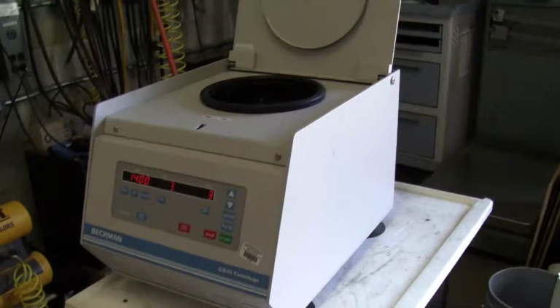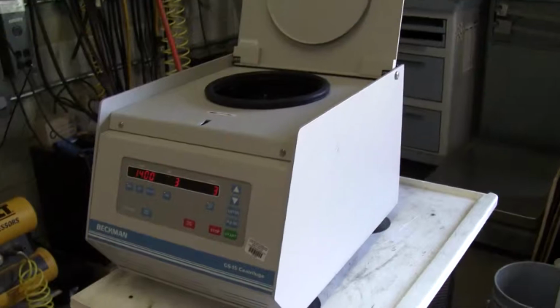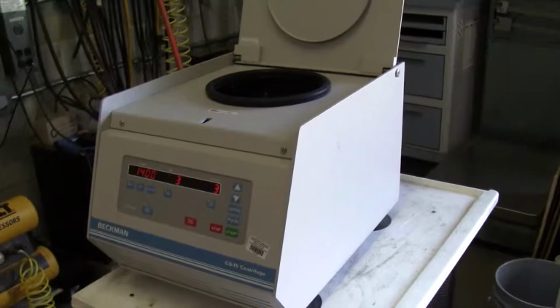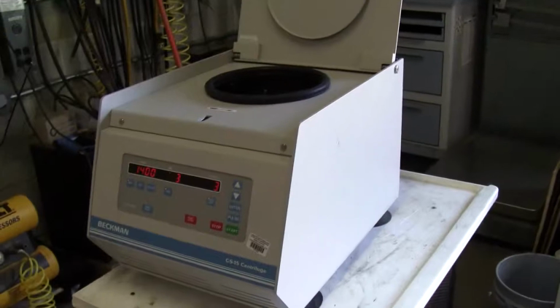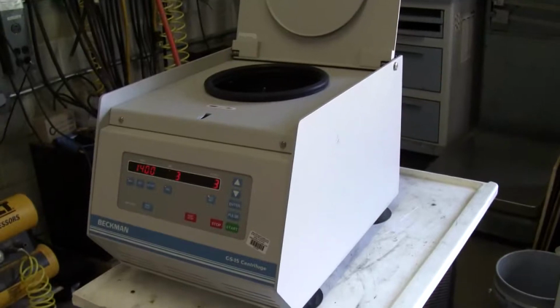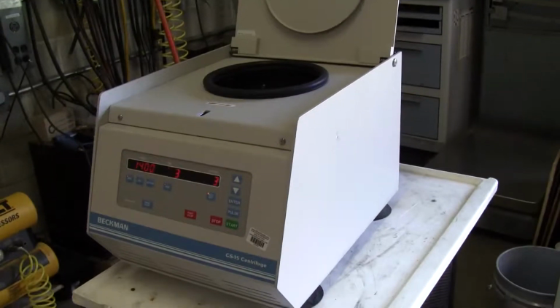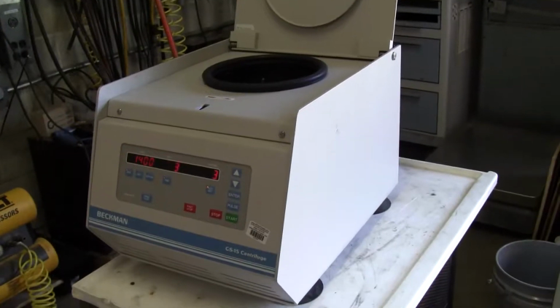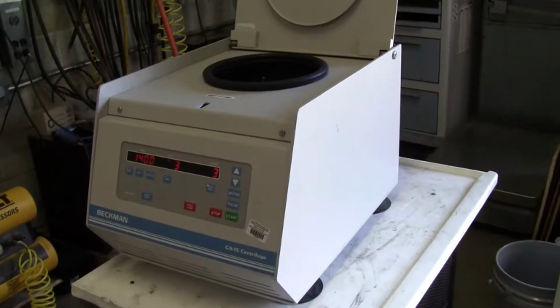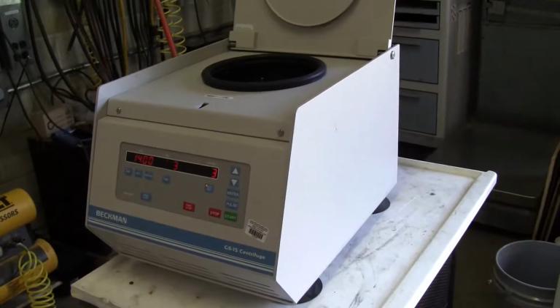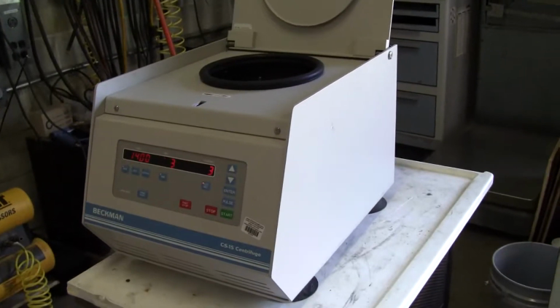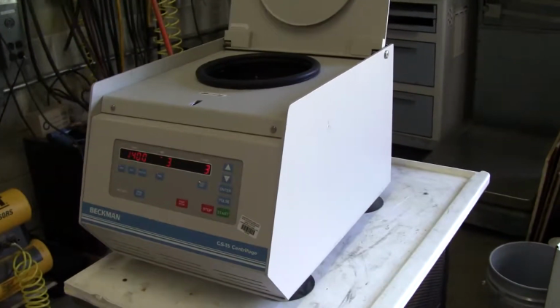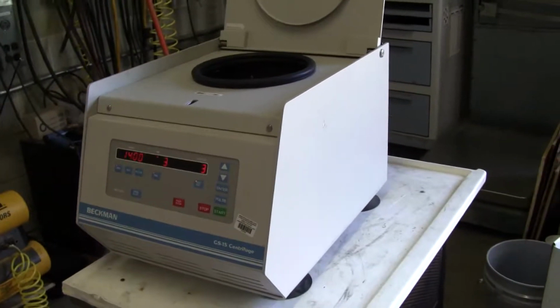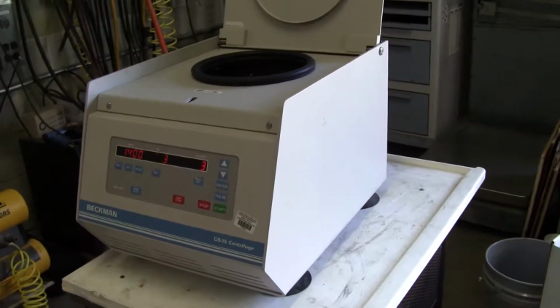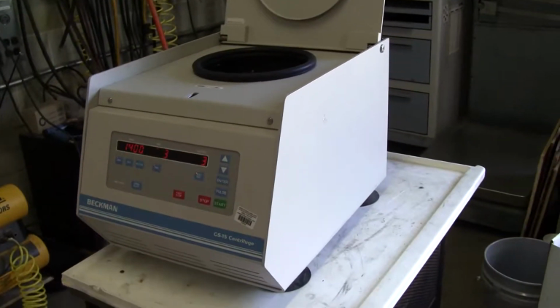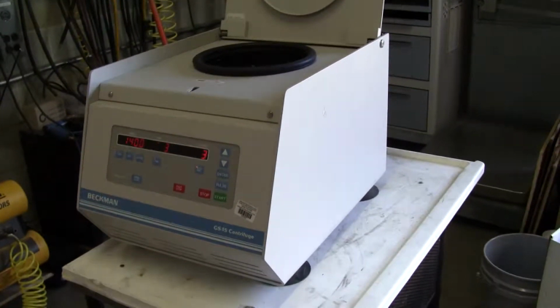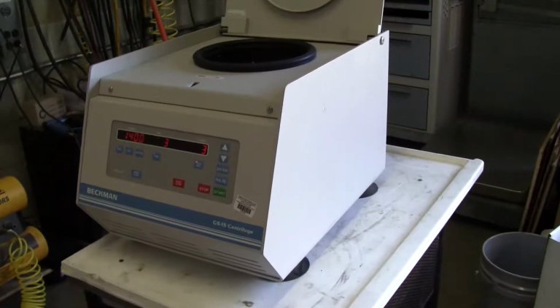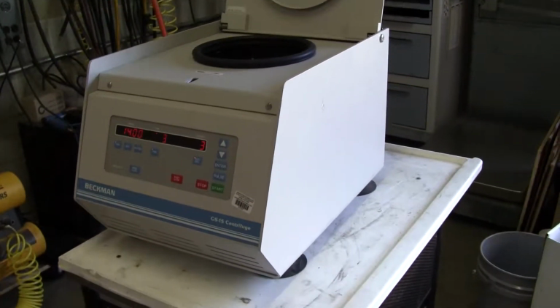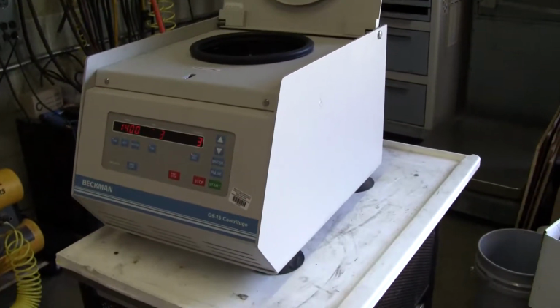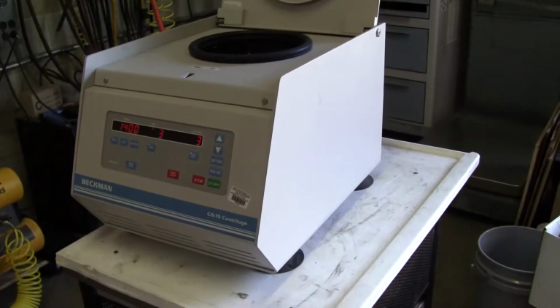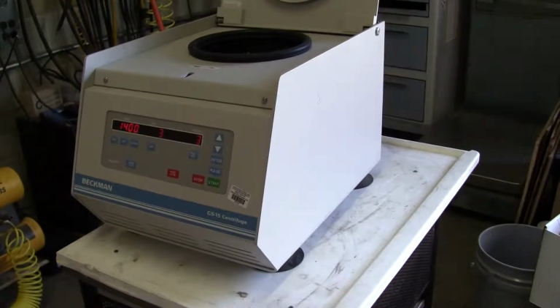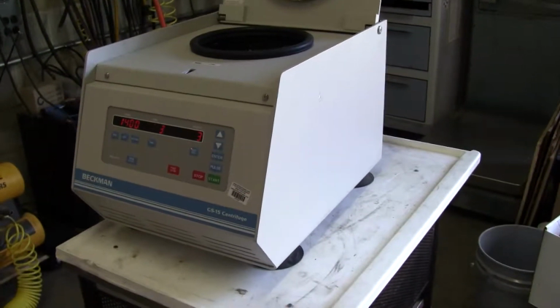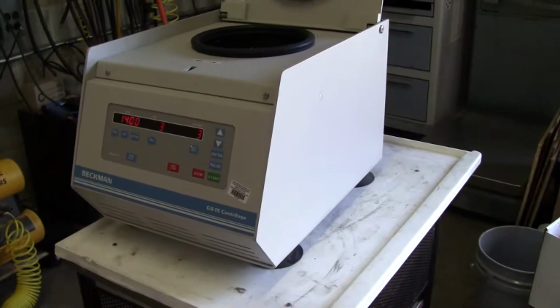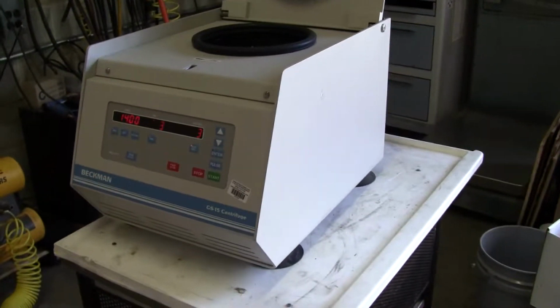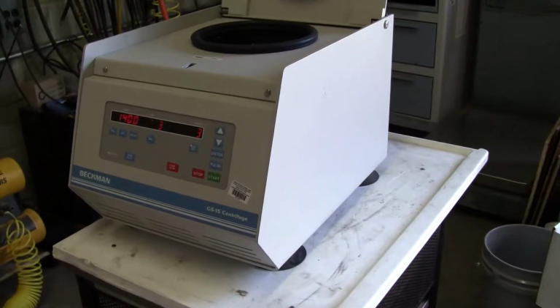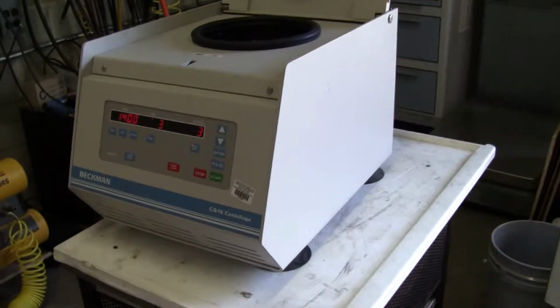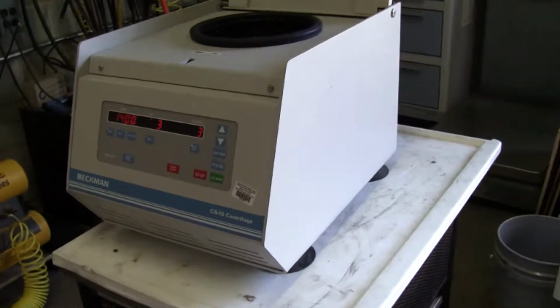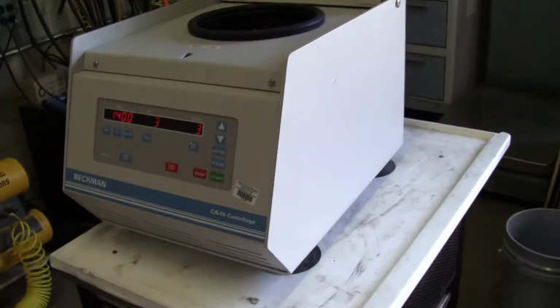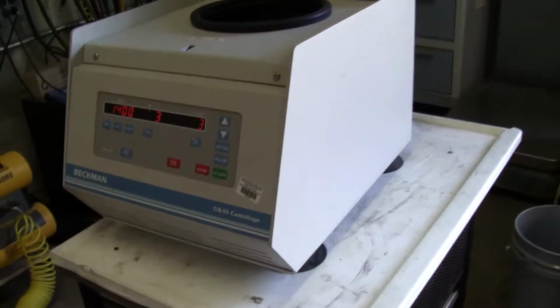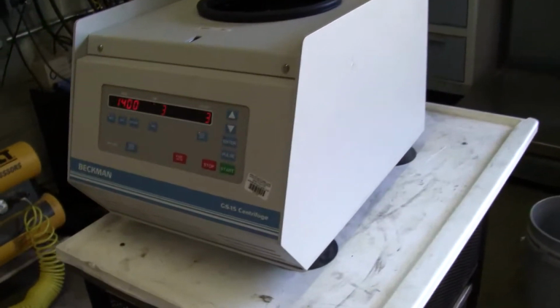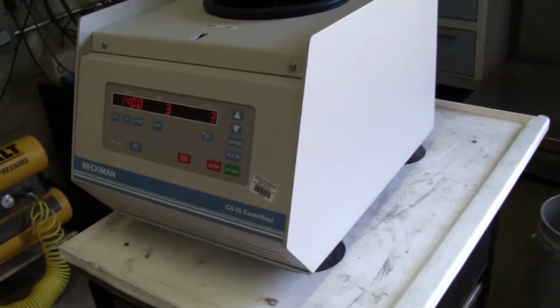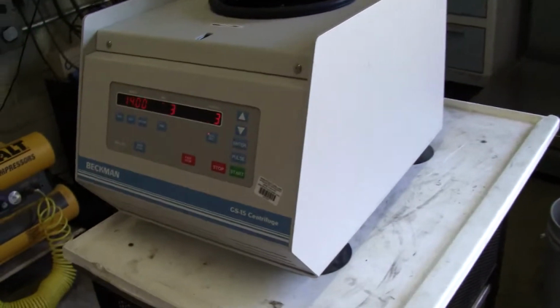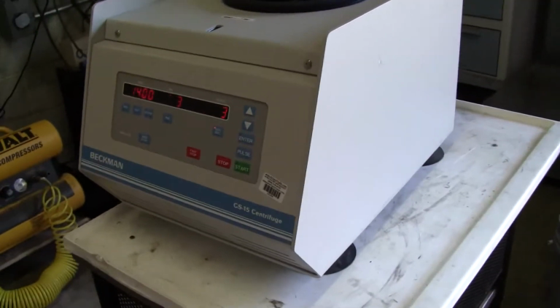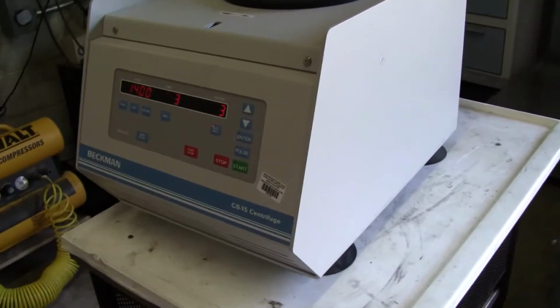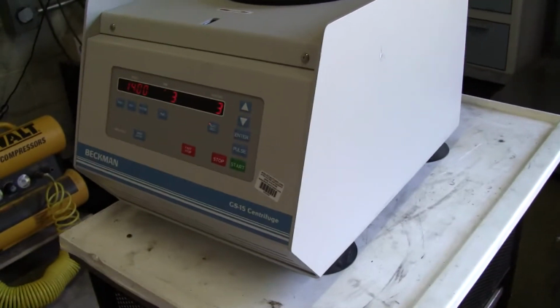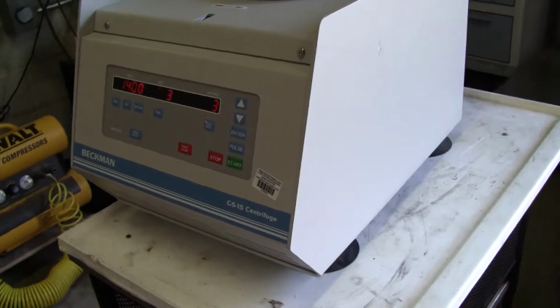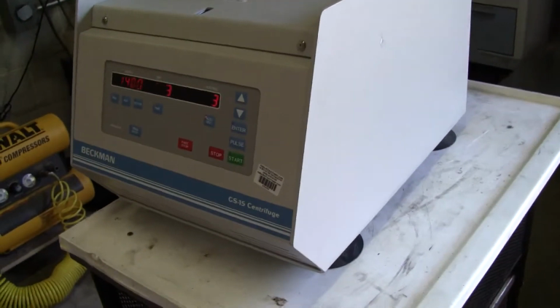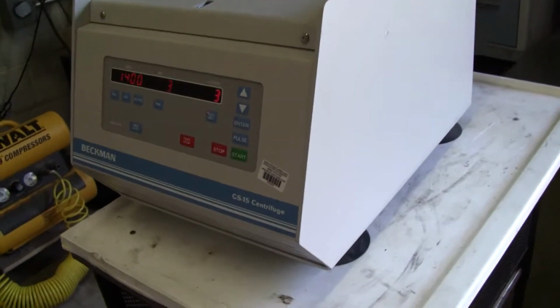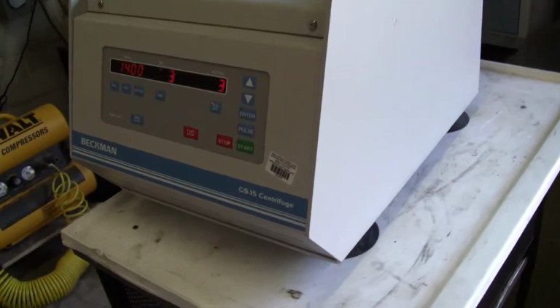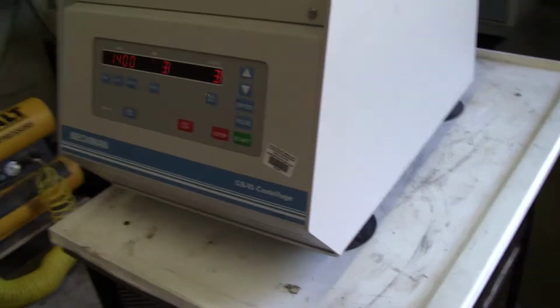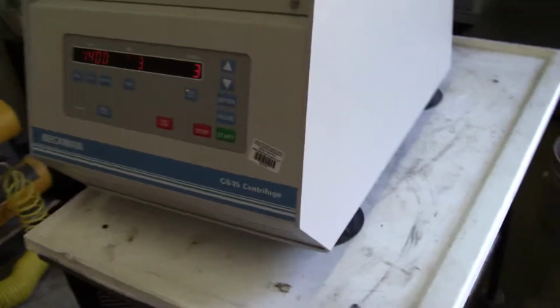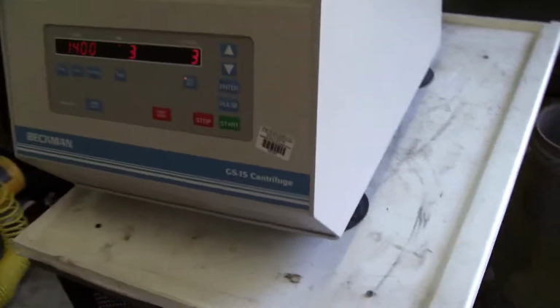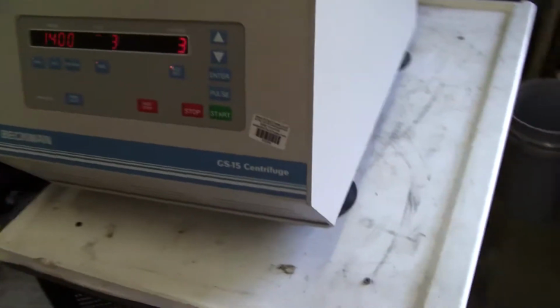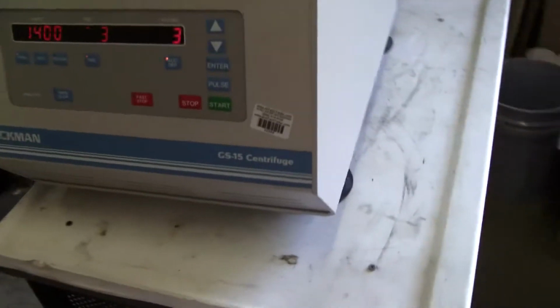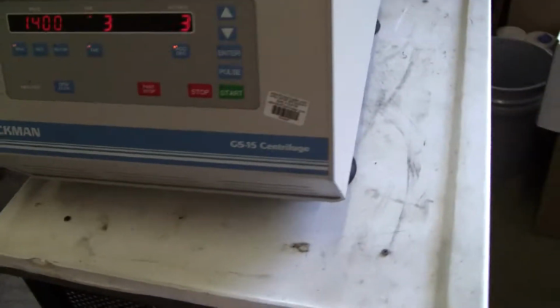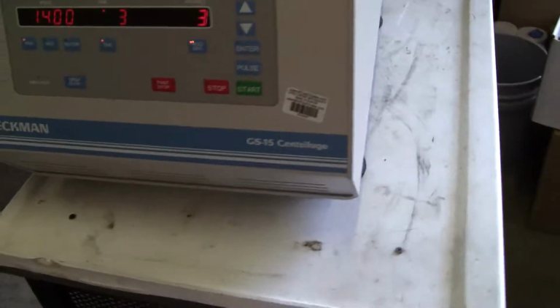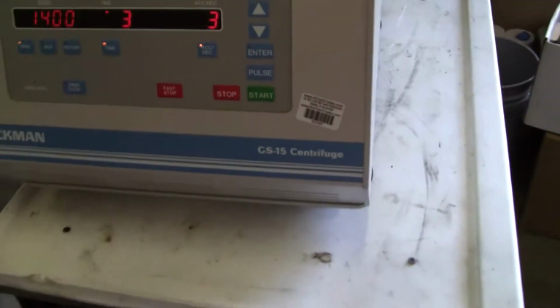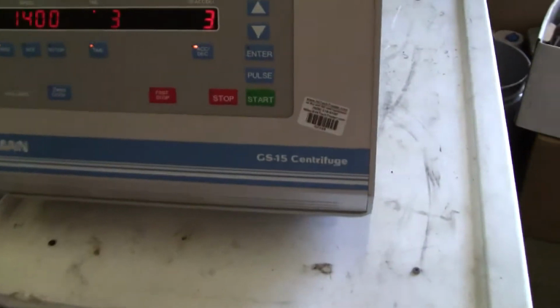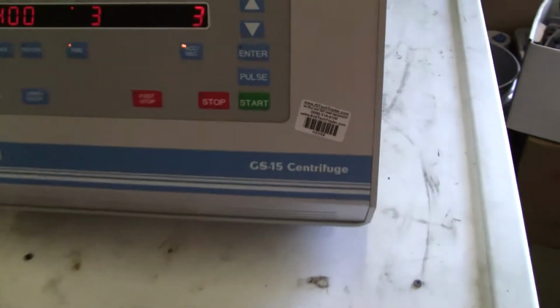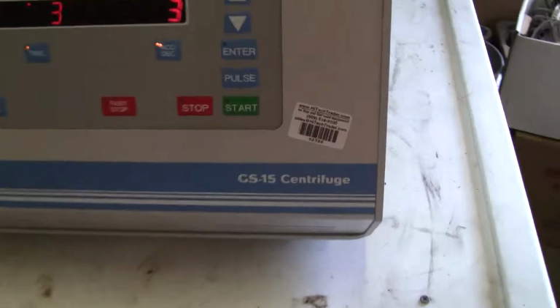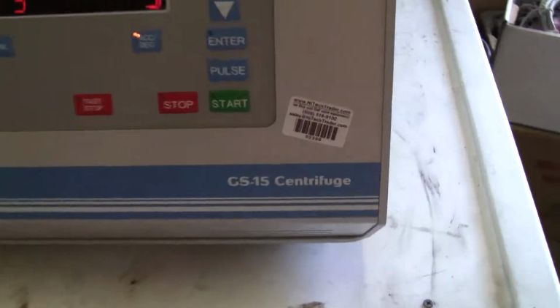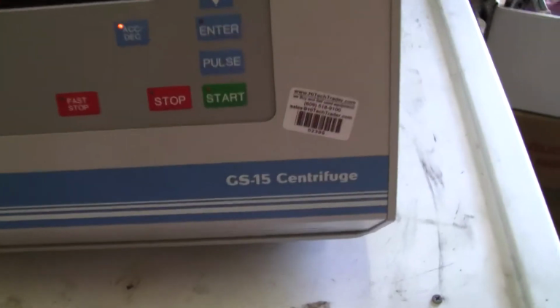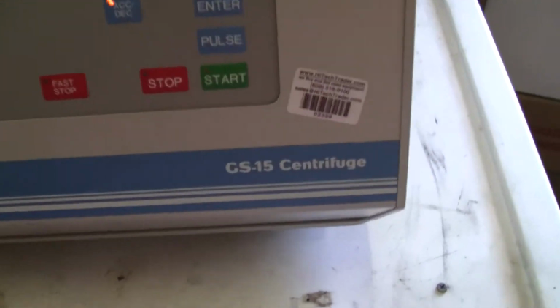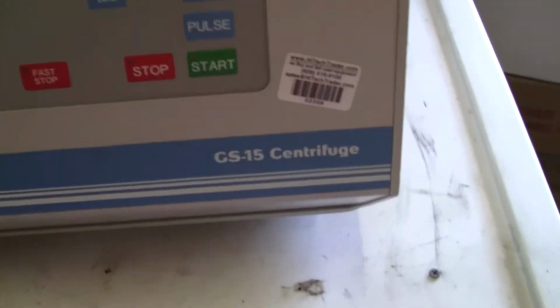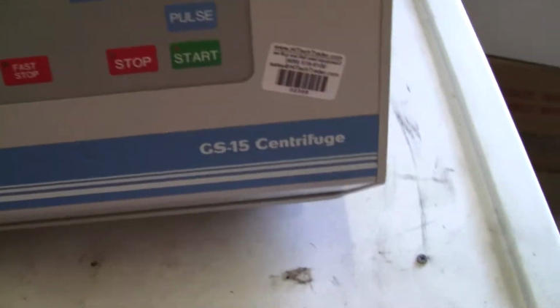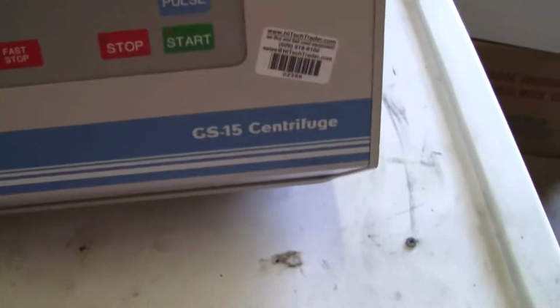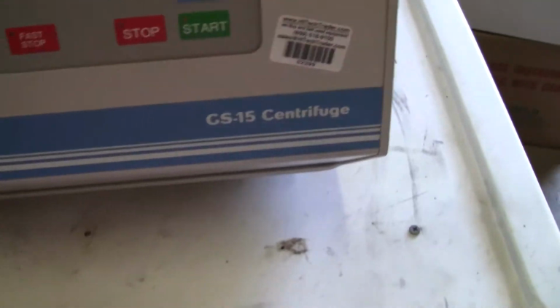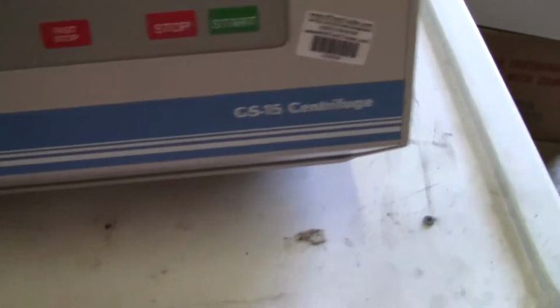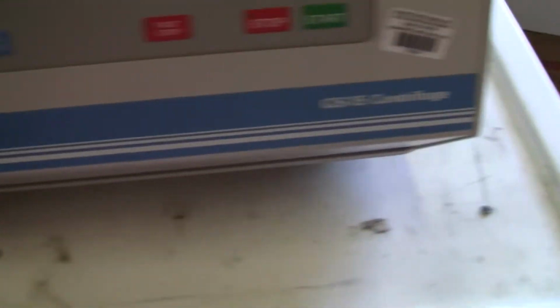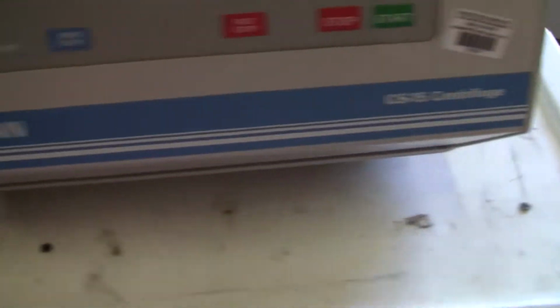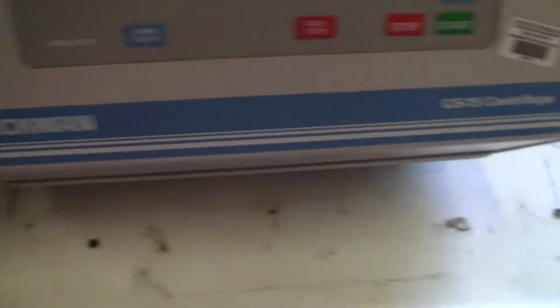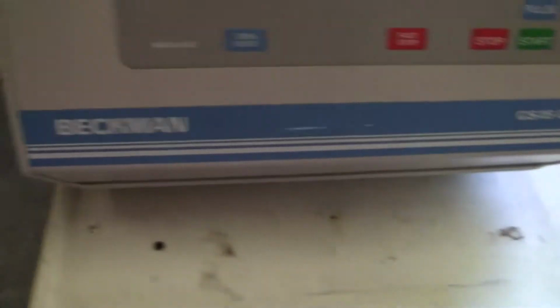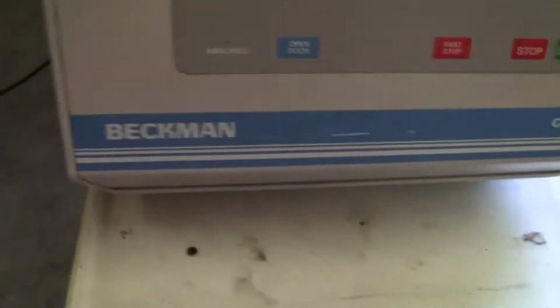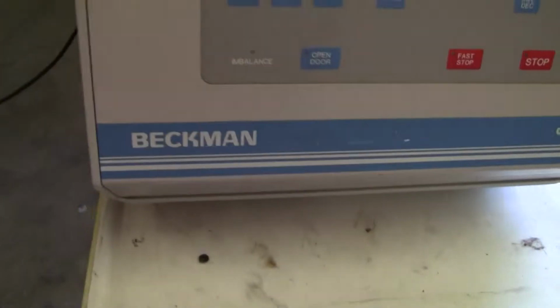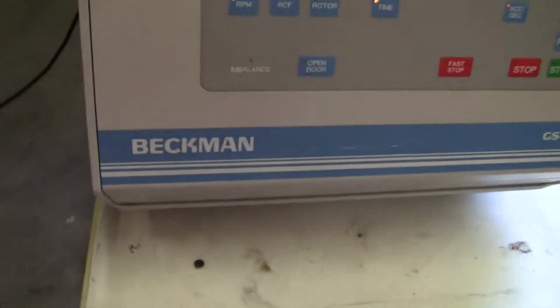Hi, this is Michael Natal from Hi-Tech Trader. Today we're looking at a GS-15 centrifuge by Beckman.